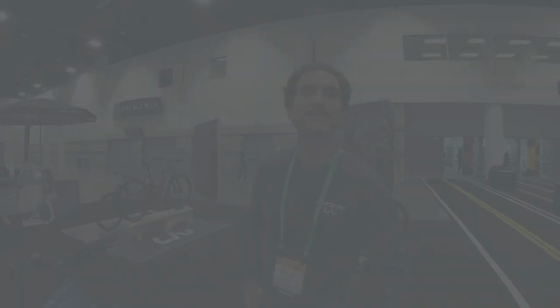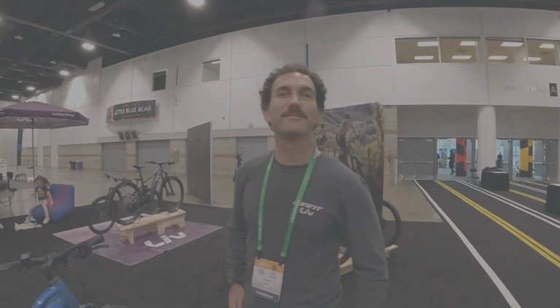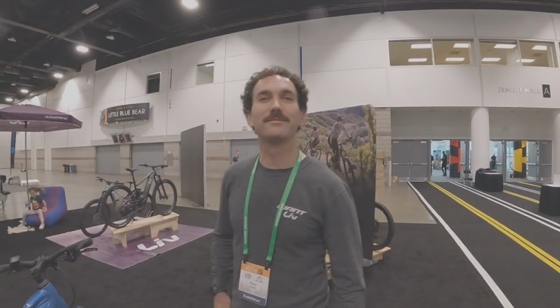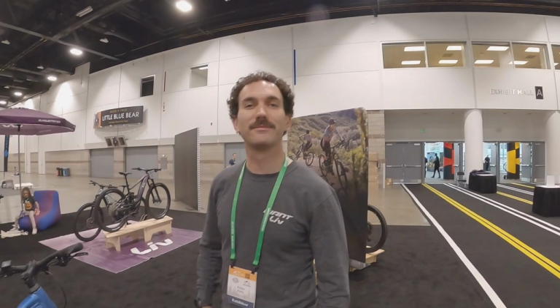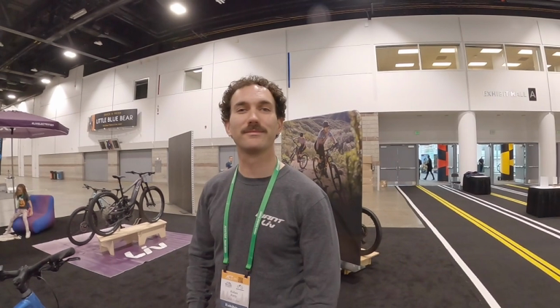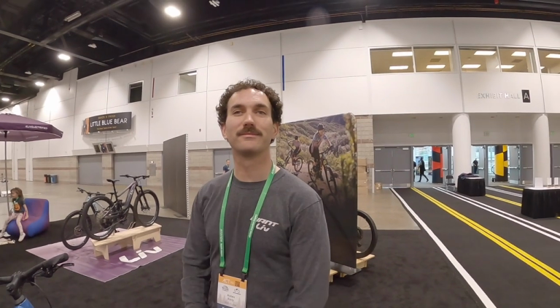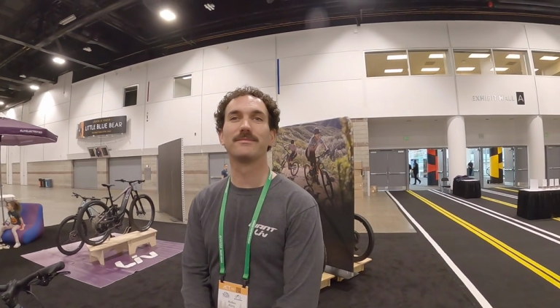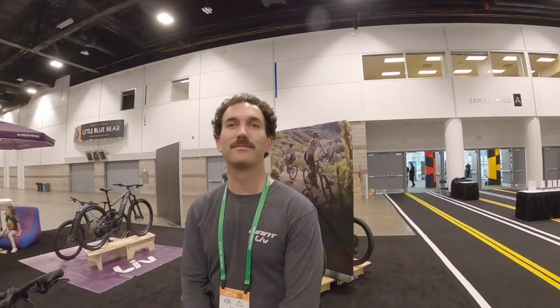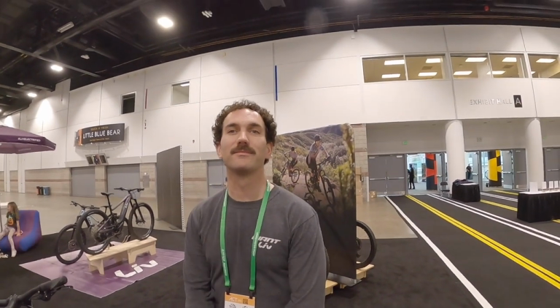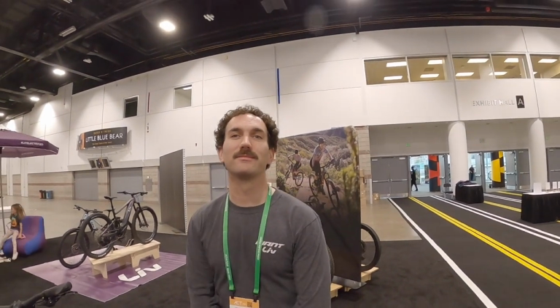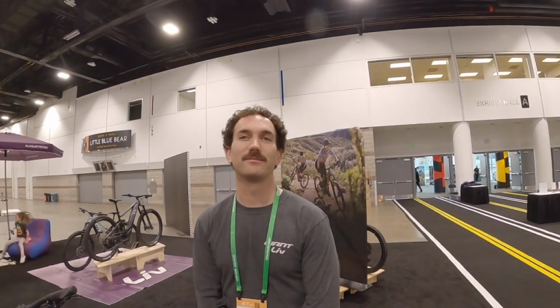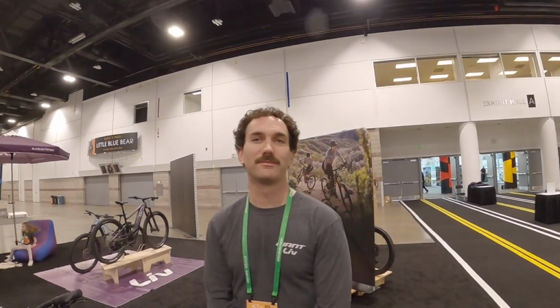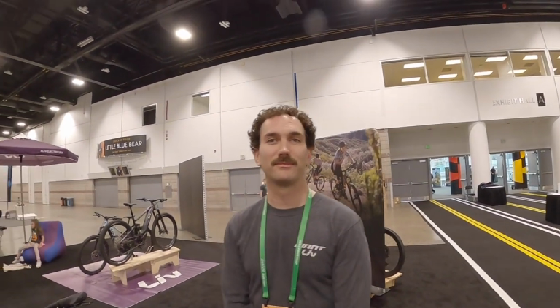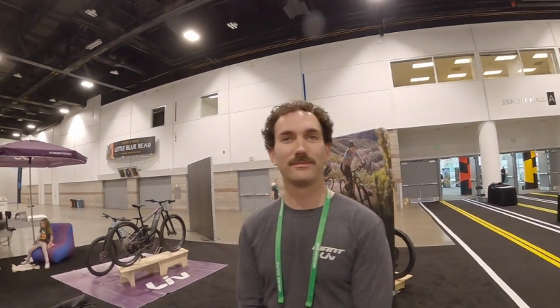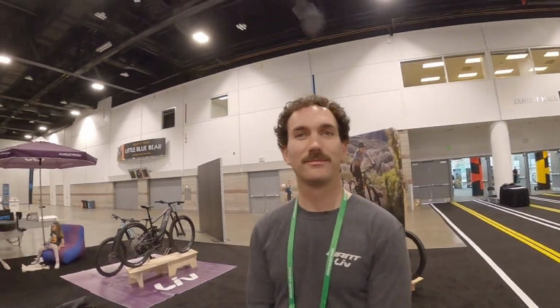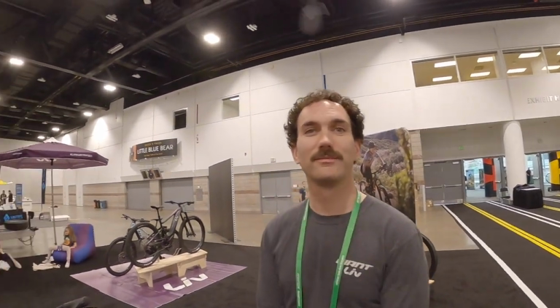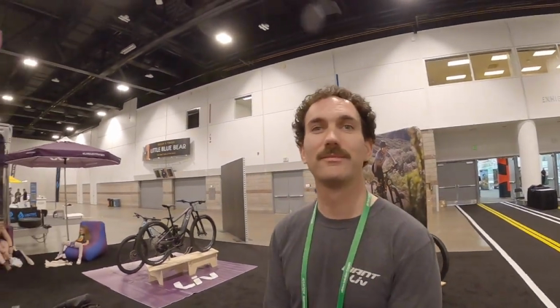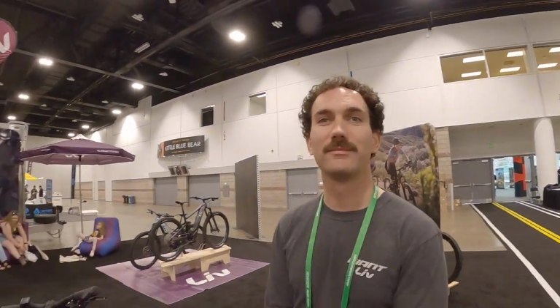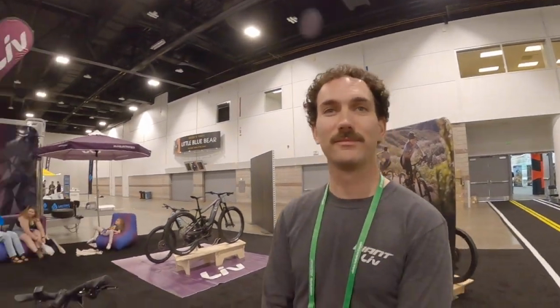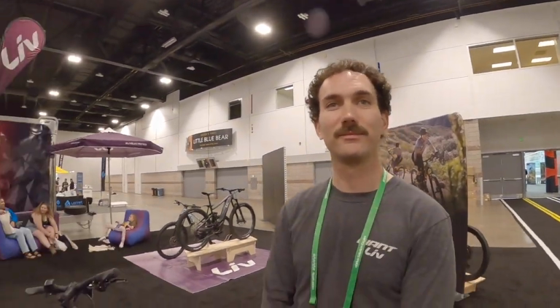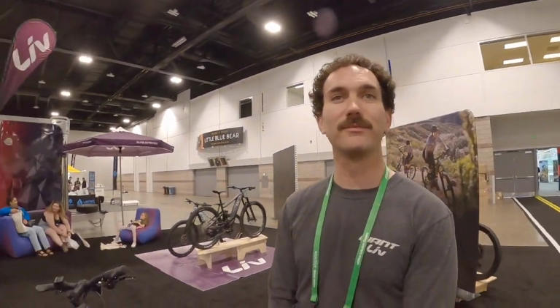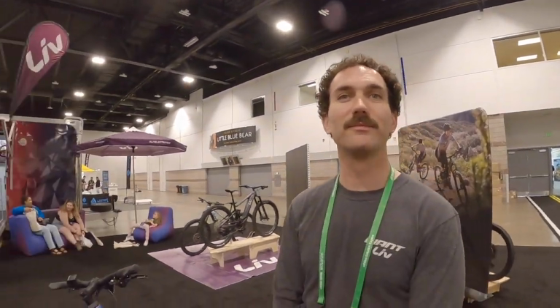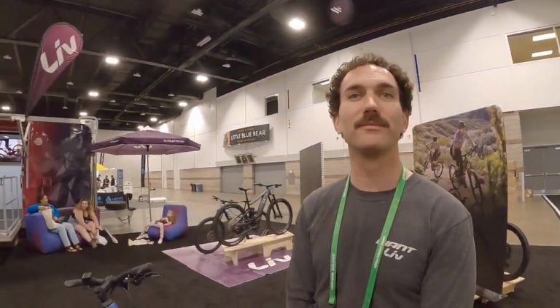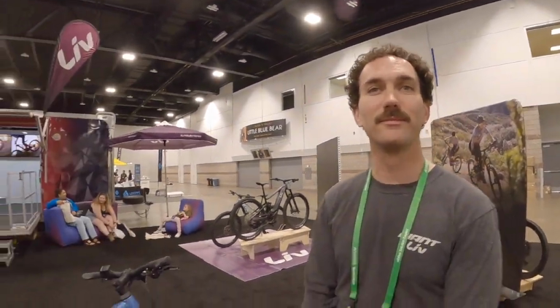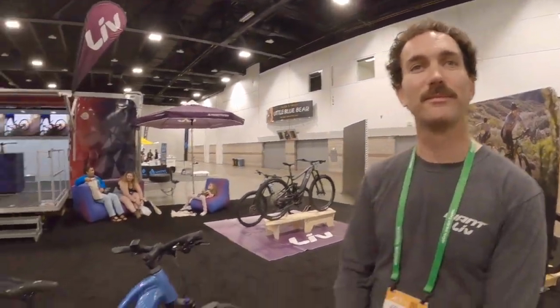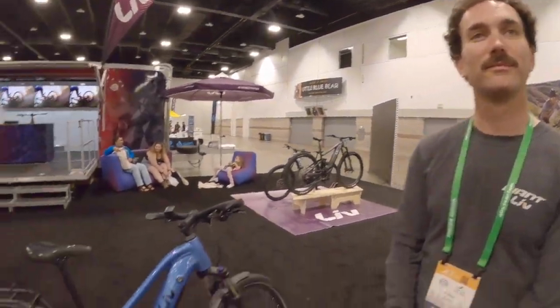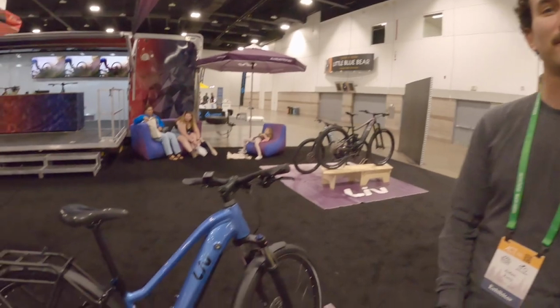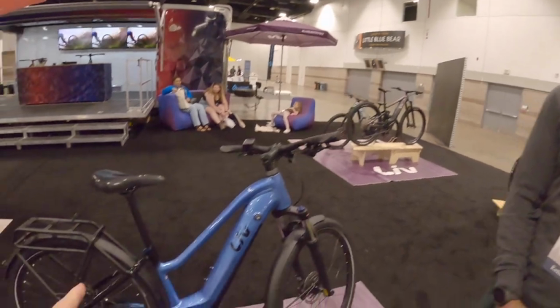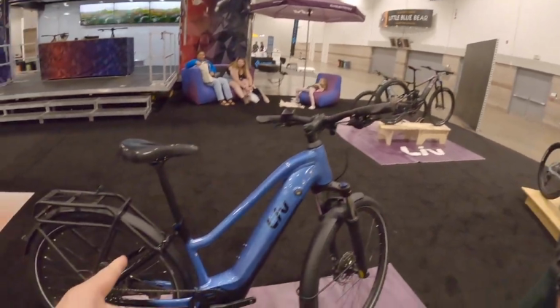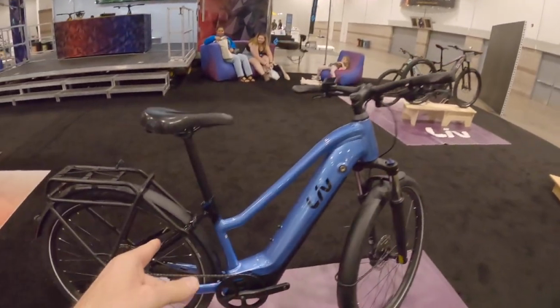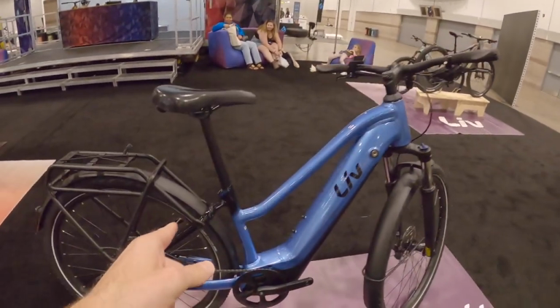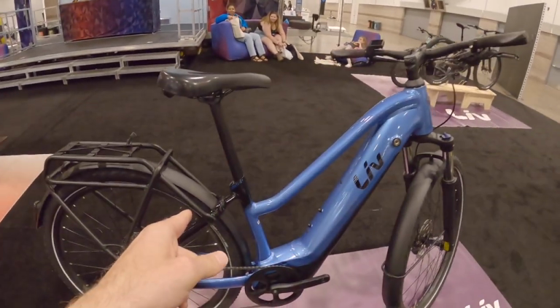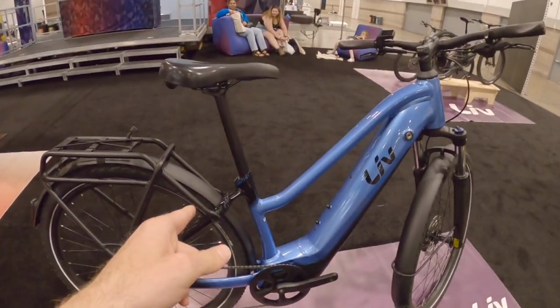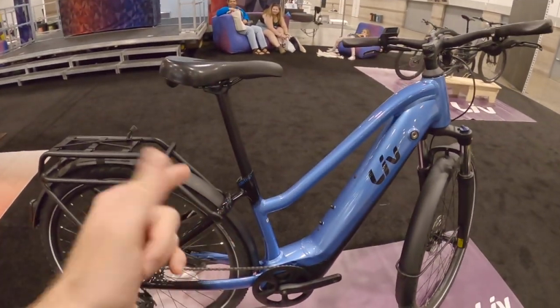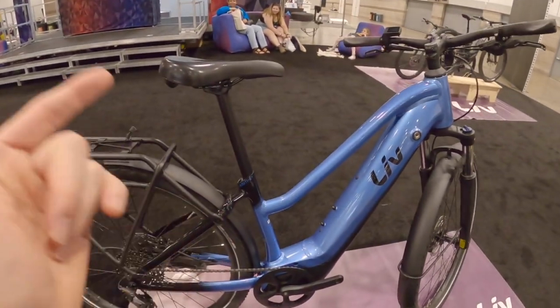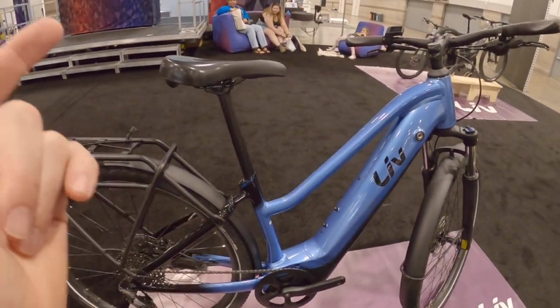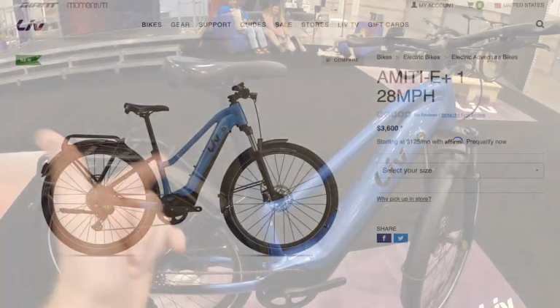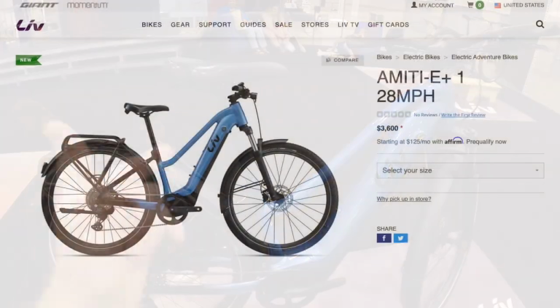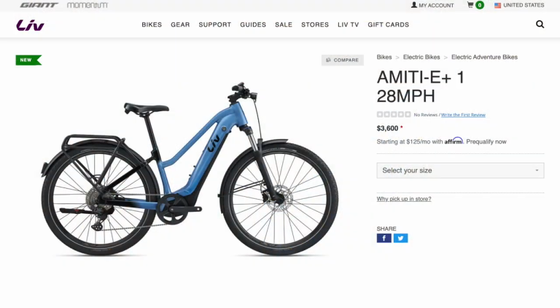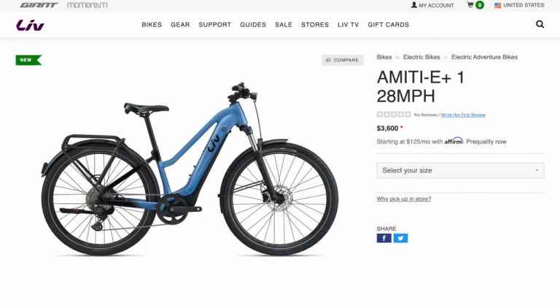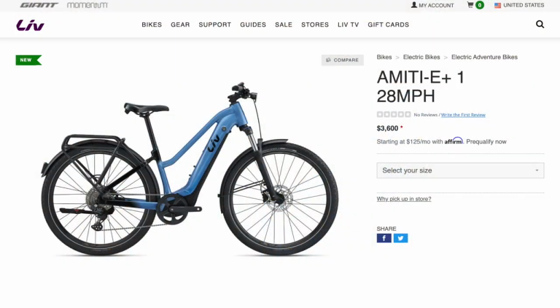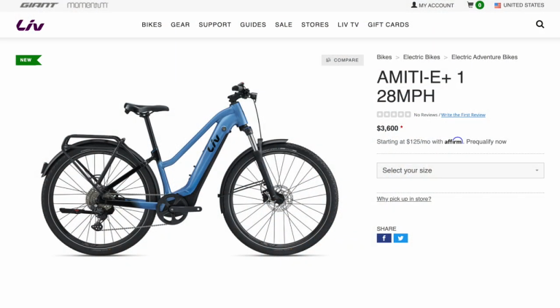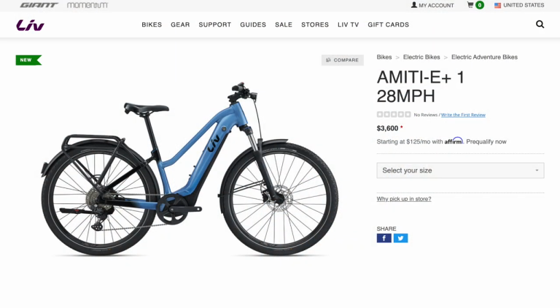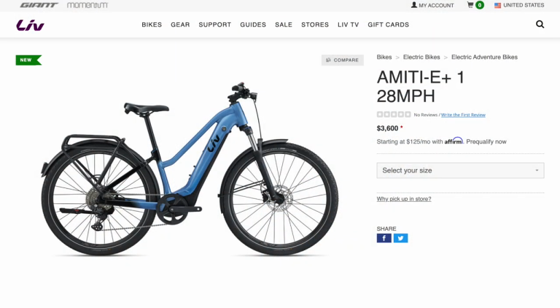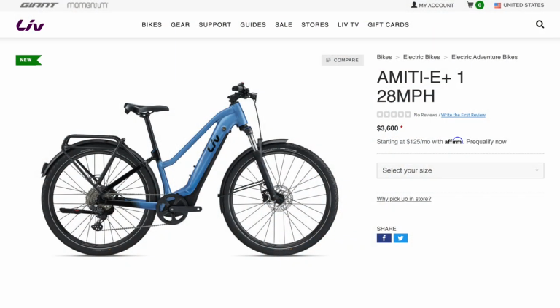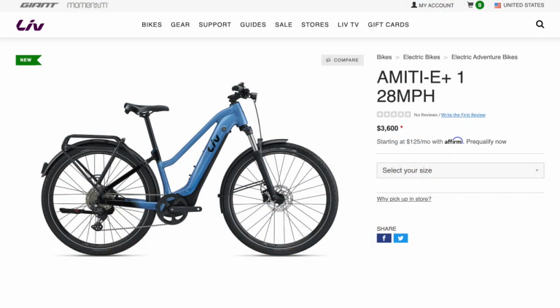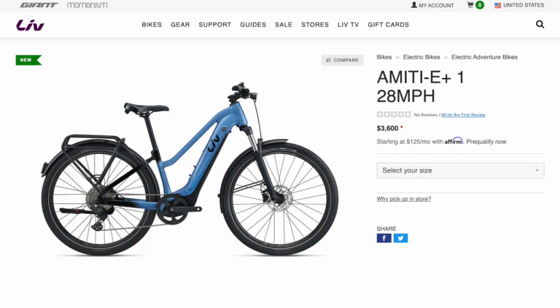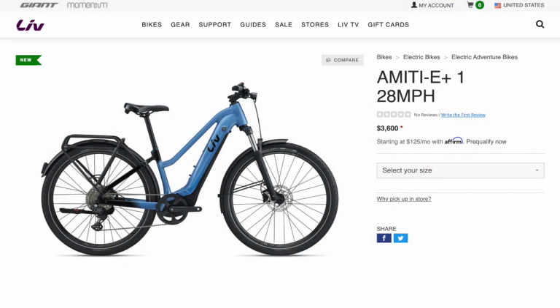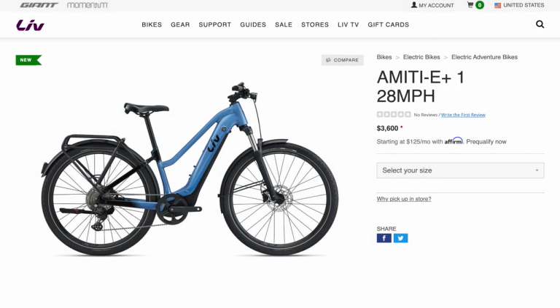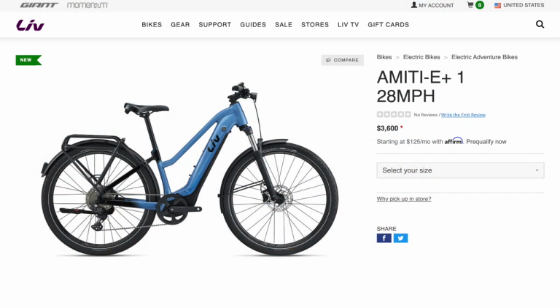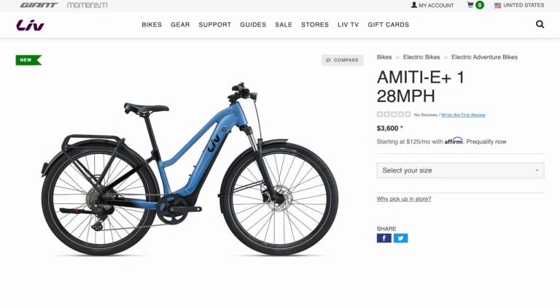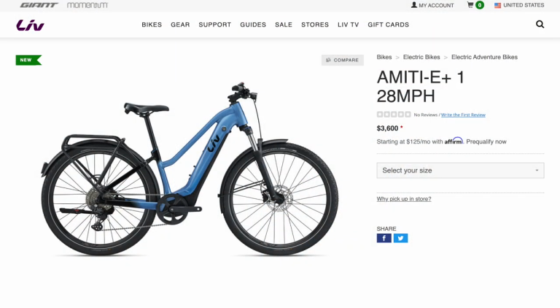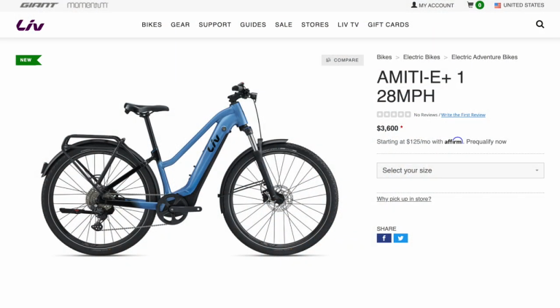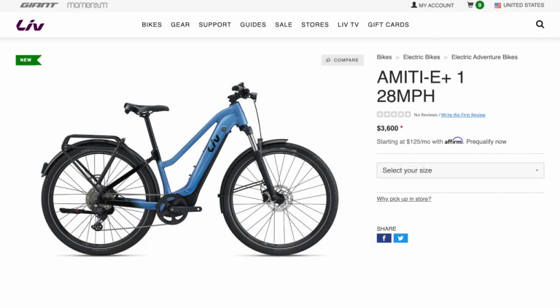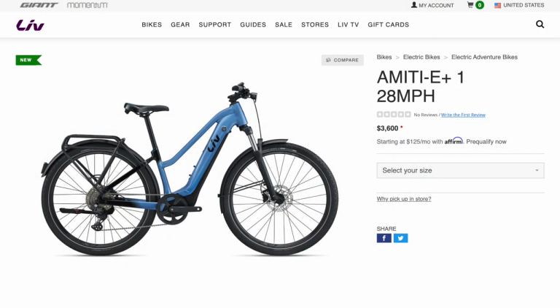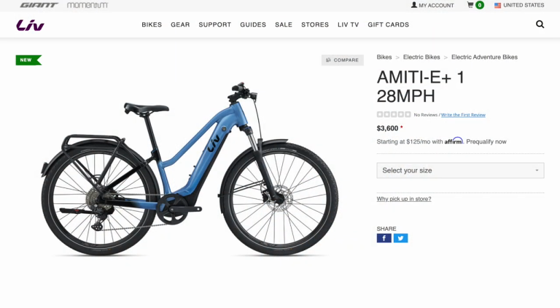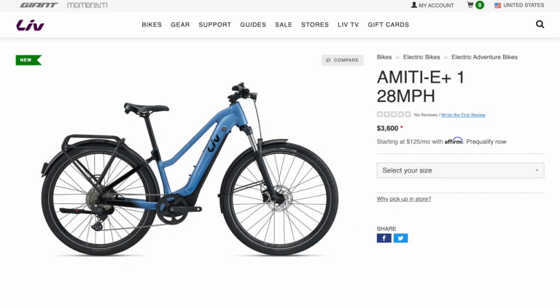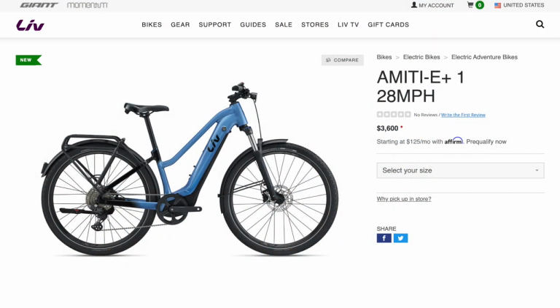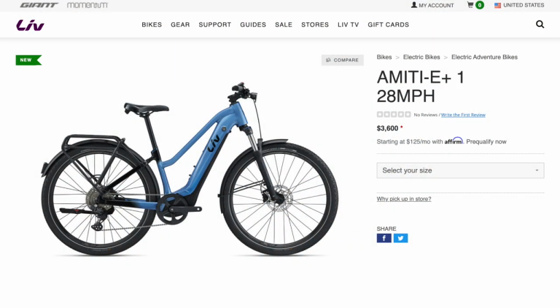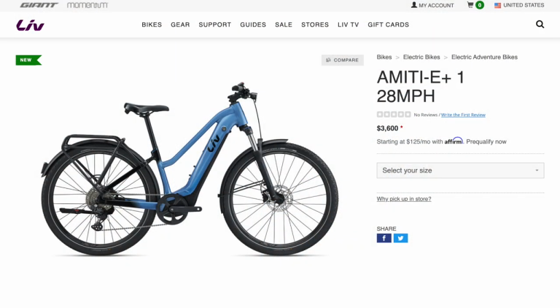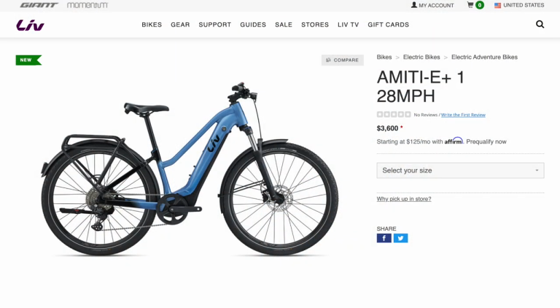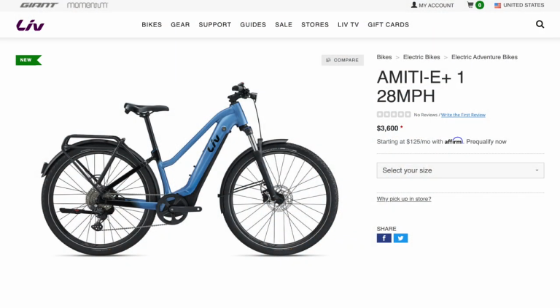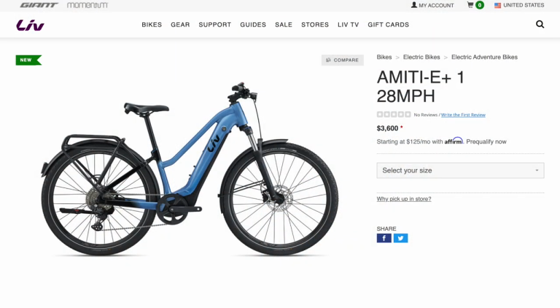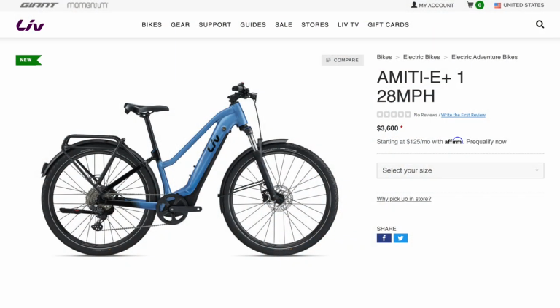Hey guys, we're here with Aiden. We're checking out the Liv Amidi E Plus. I'd love to just hear about this bike — walk through it.